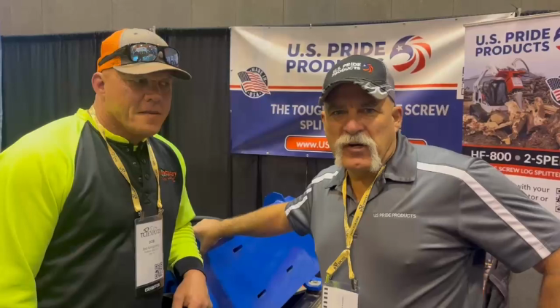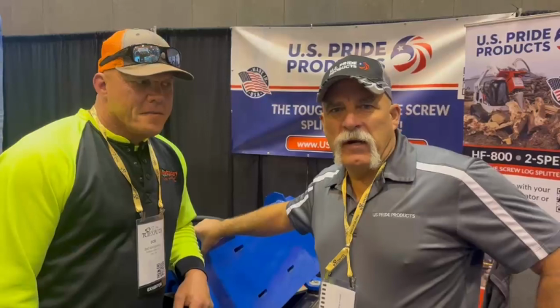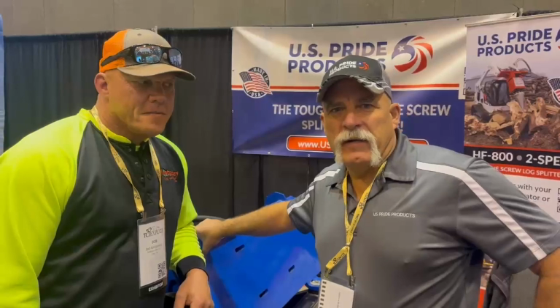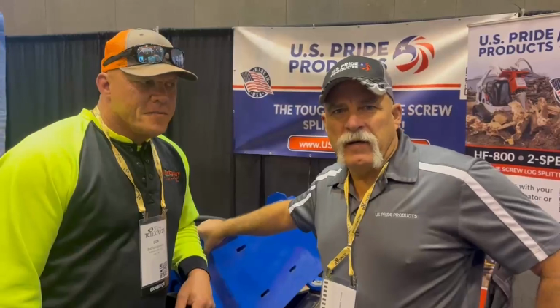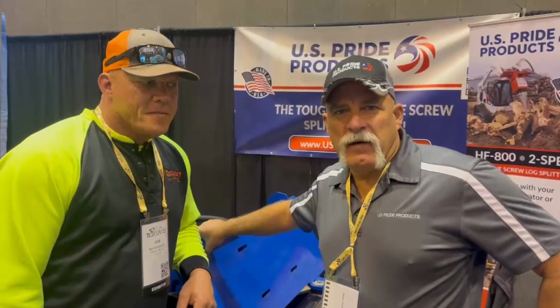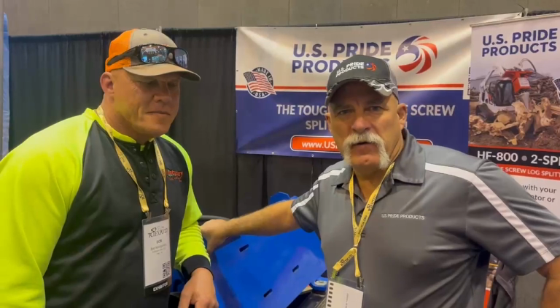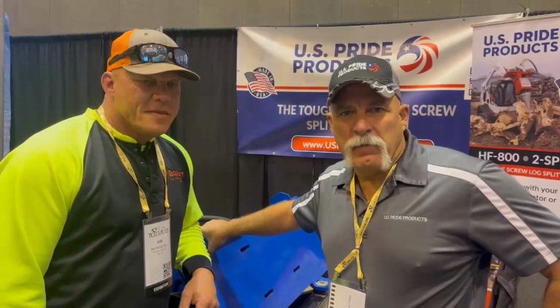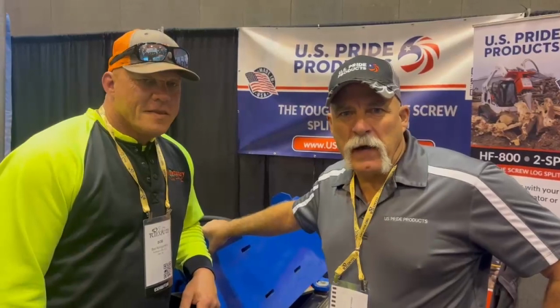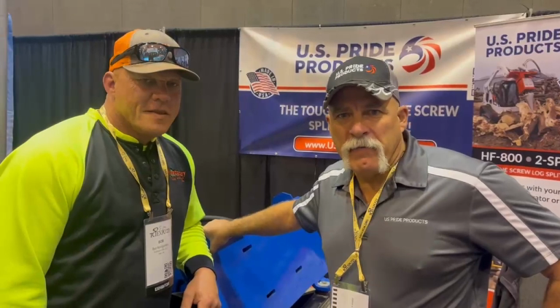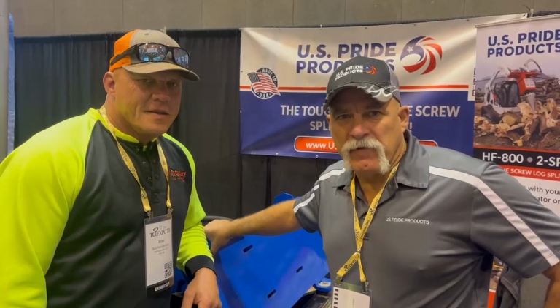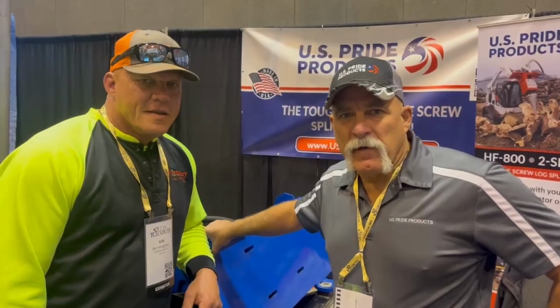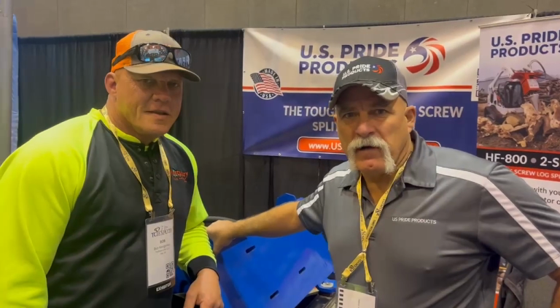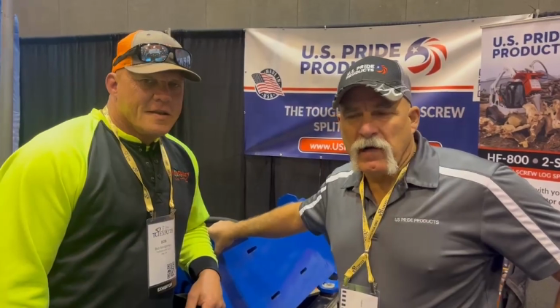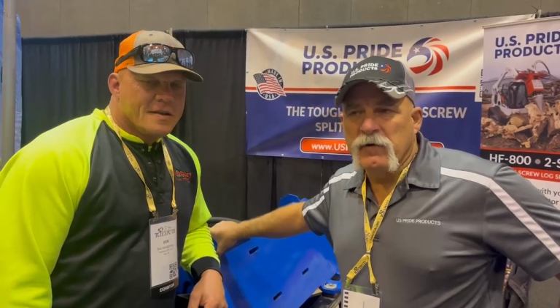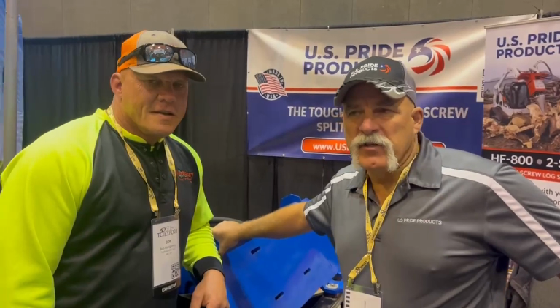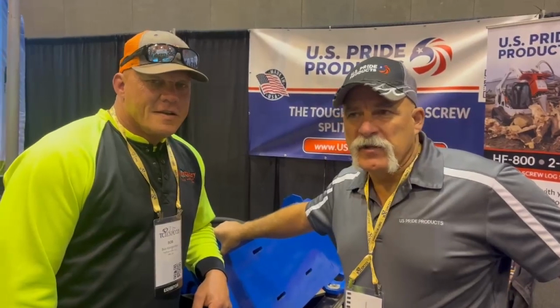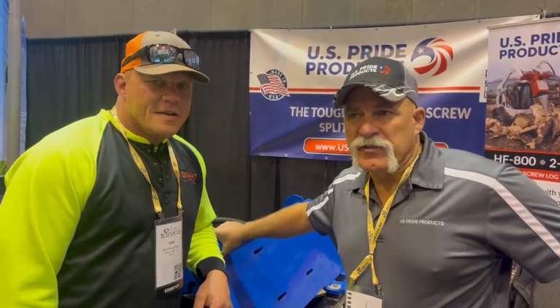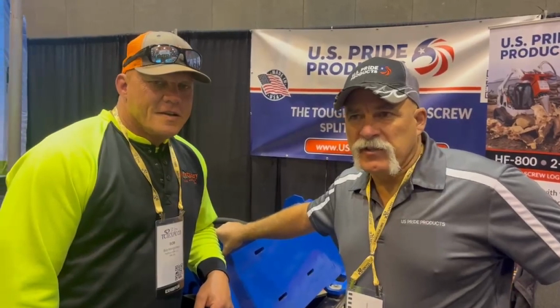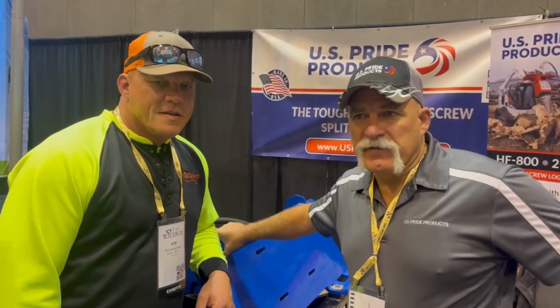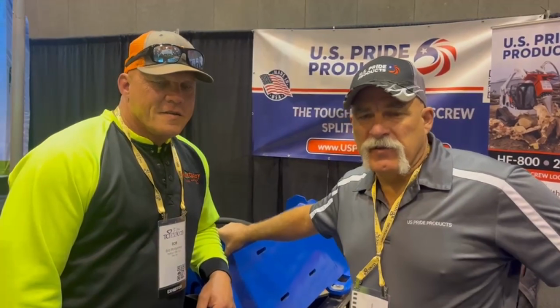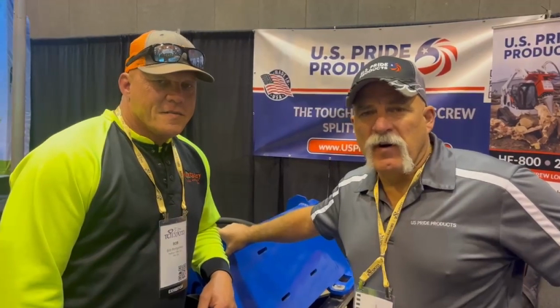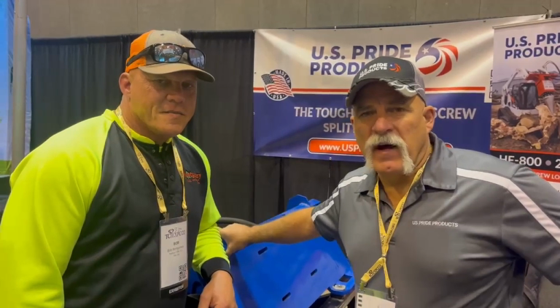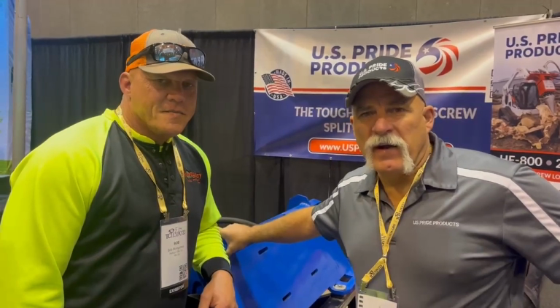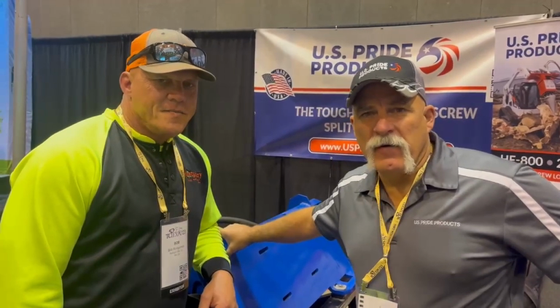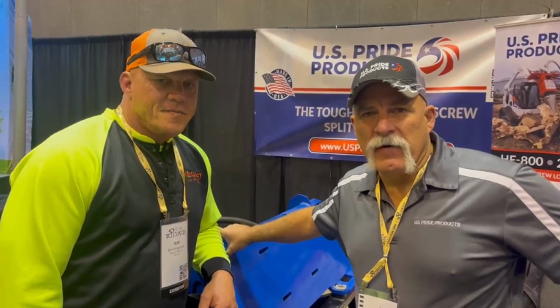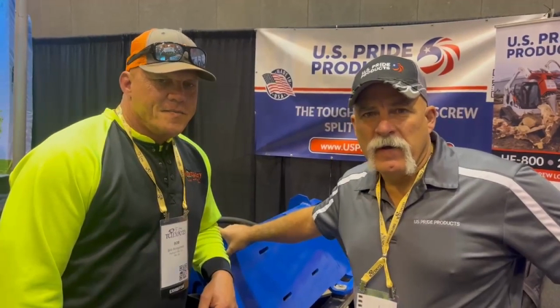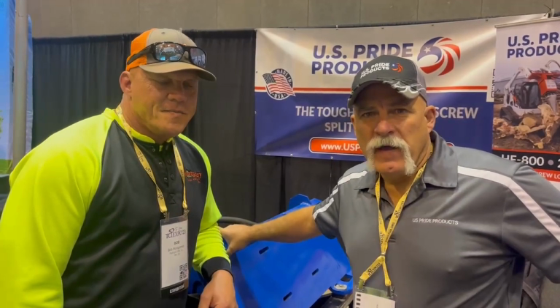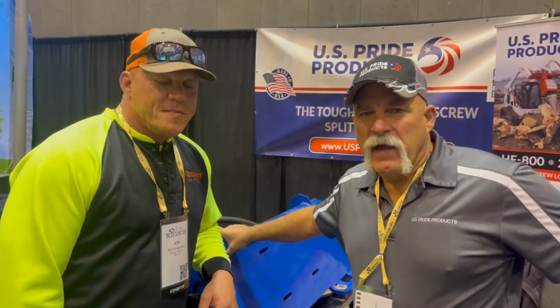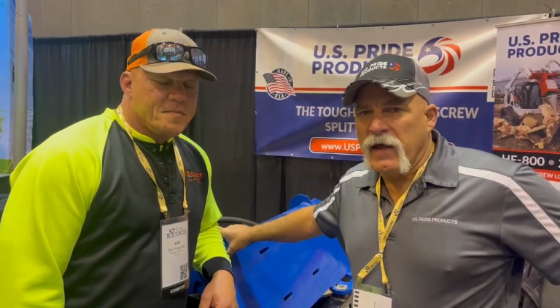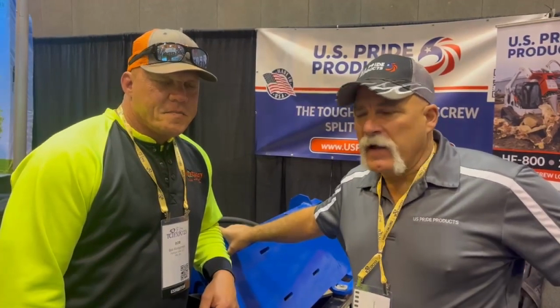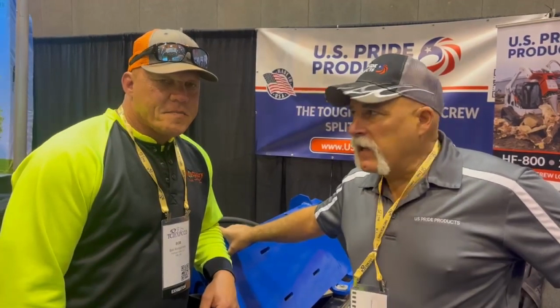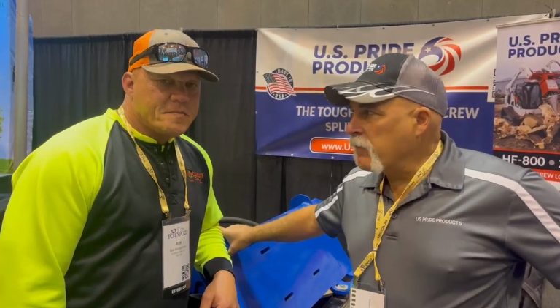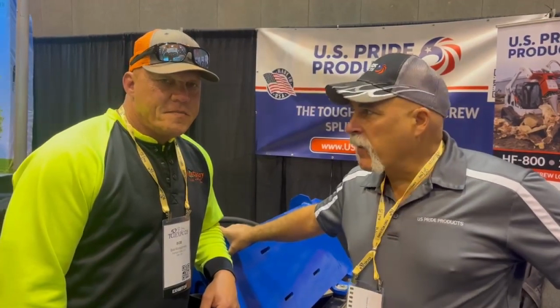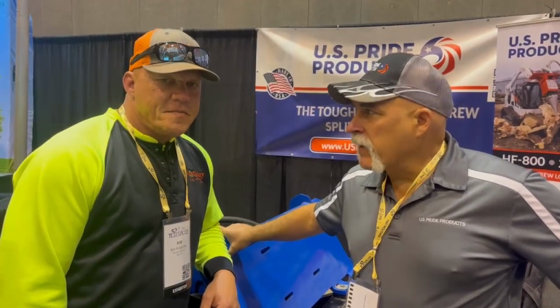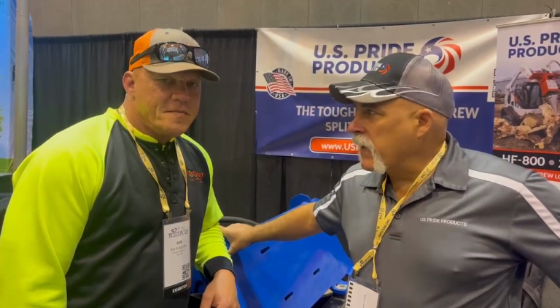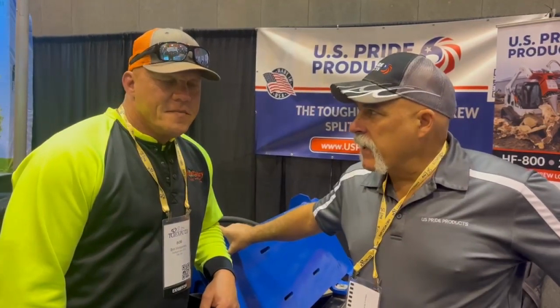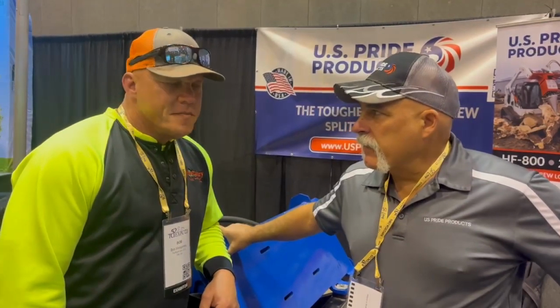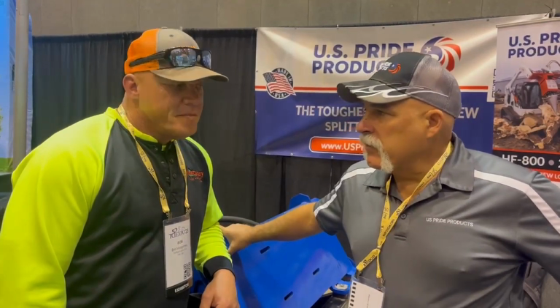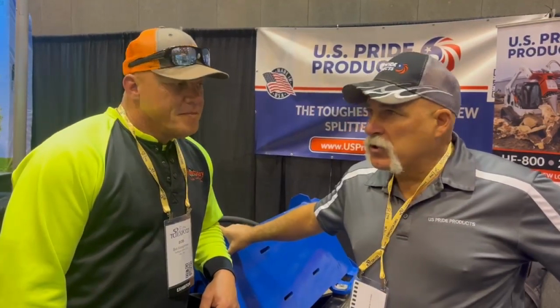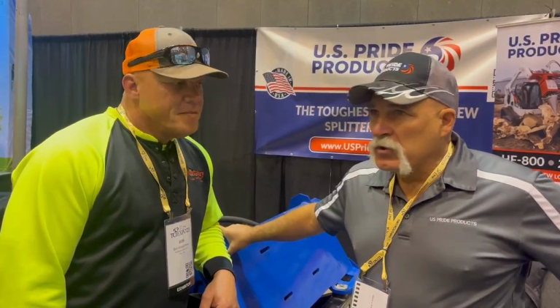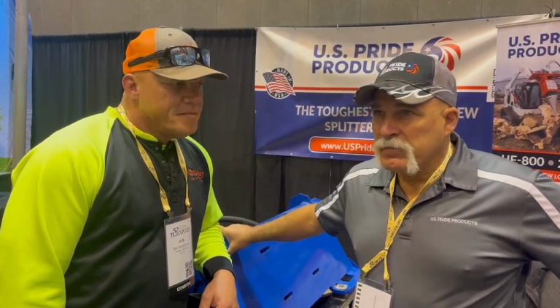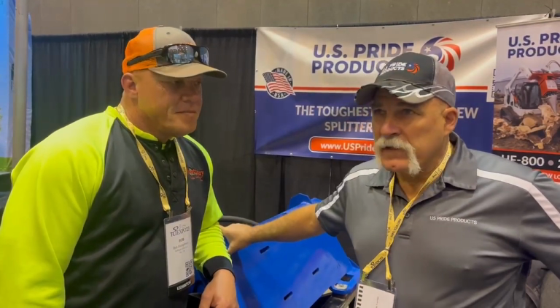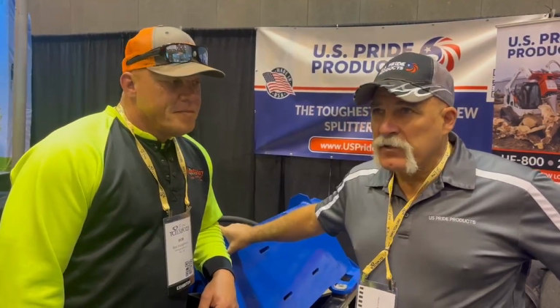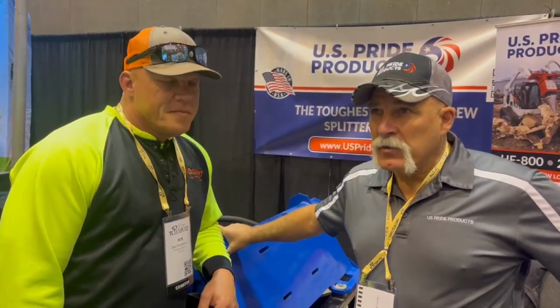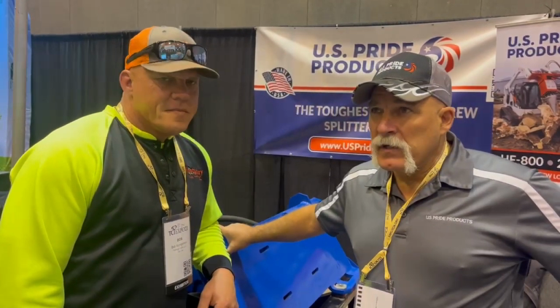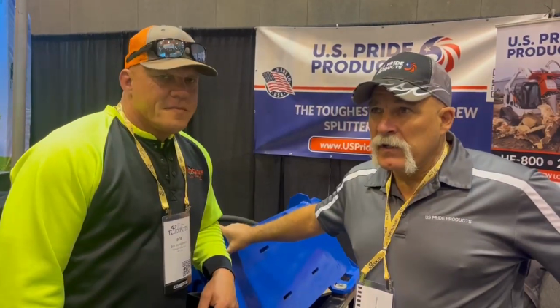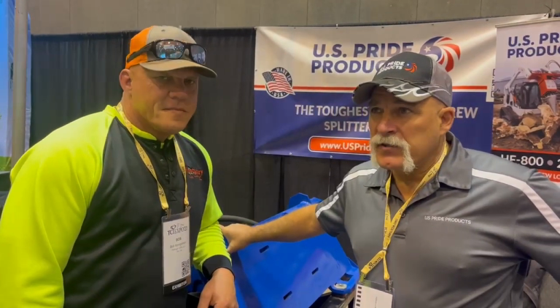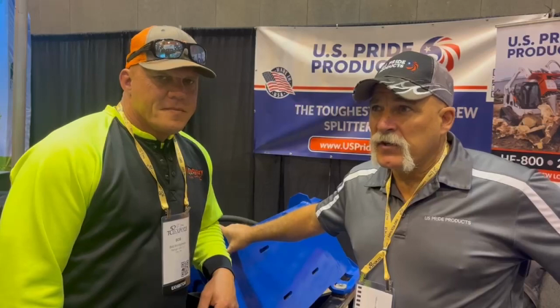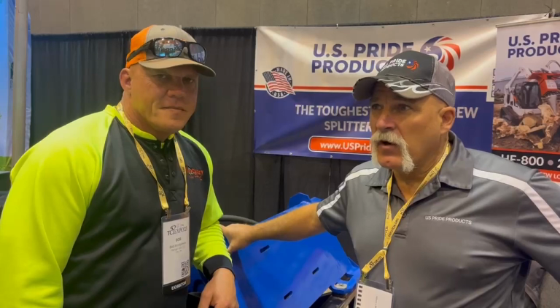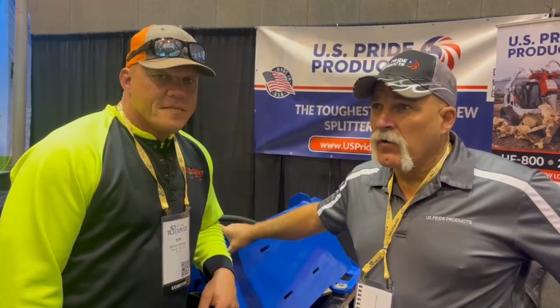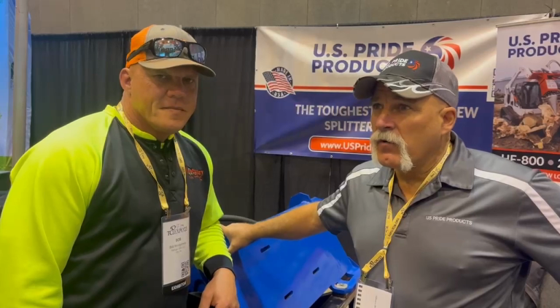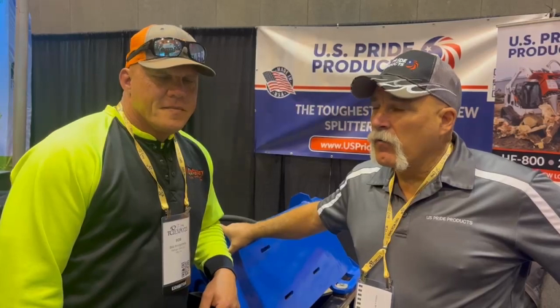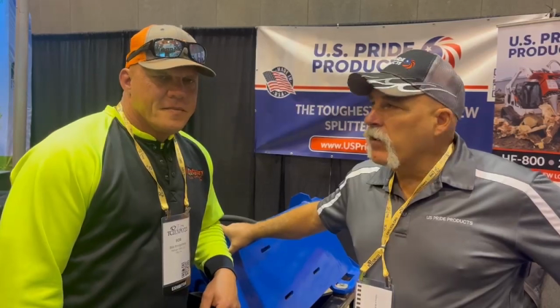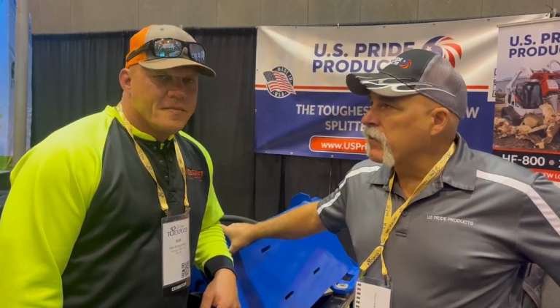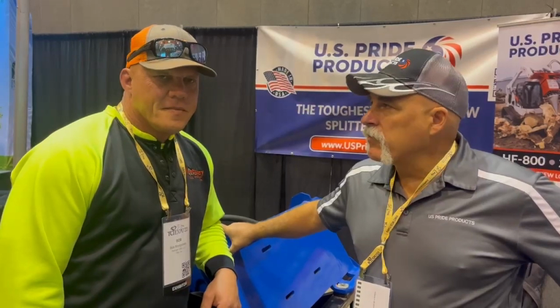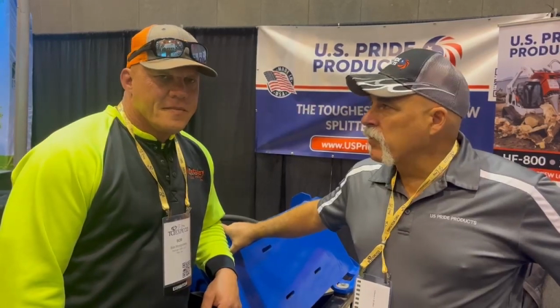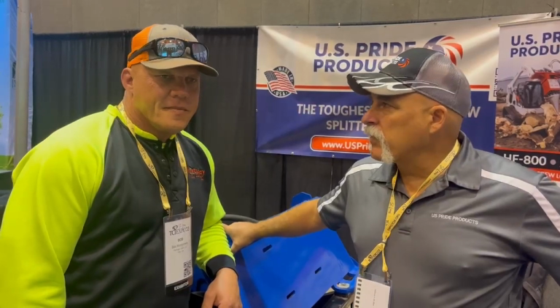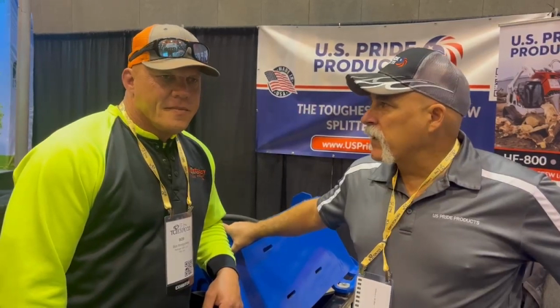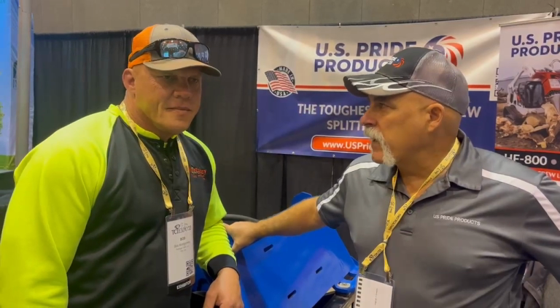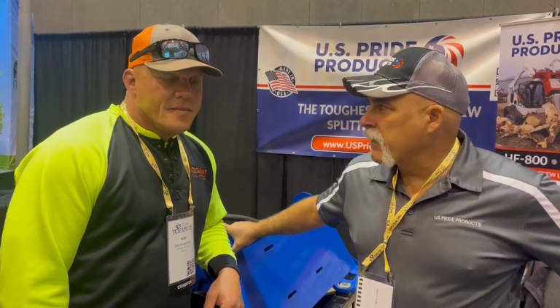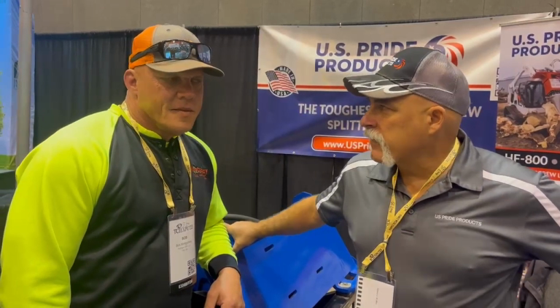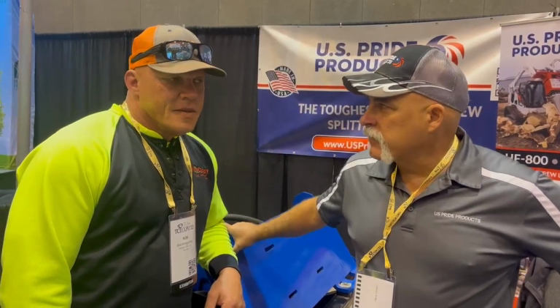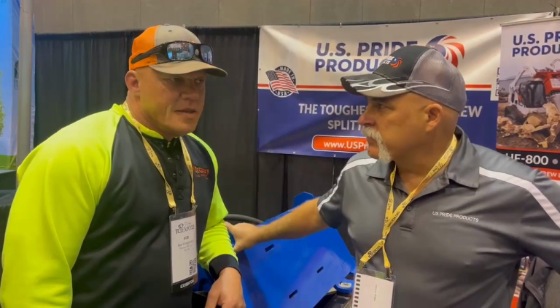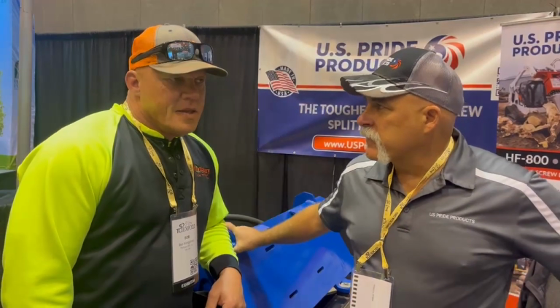Charlie here with Bob from Montgomery Tree Service in Ohio. Bob bought an 800 two-speed two years ago. What are you doing with an 800 two-speed?